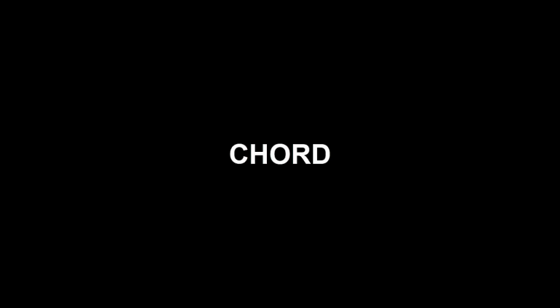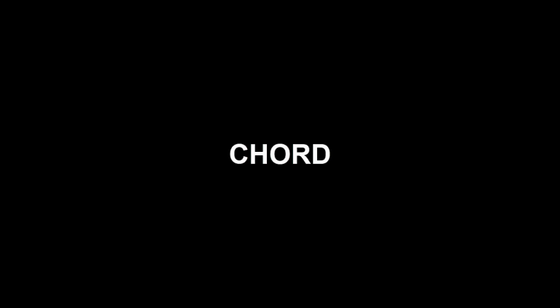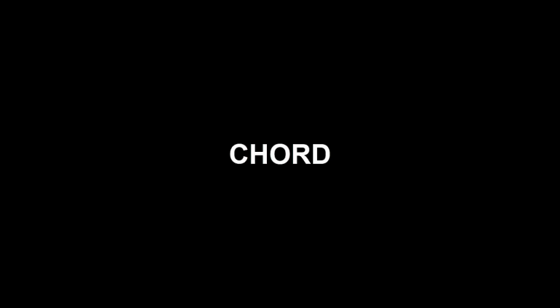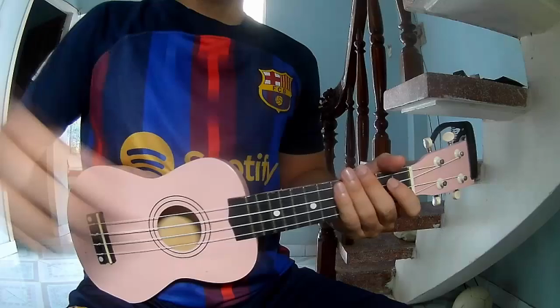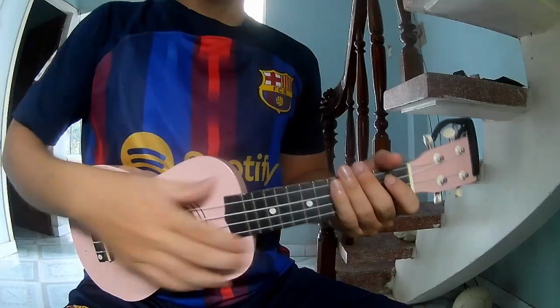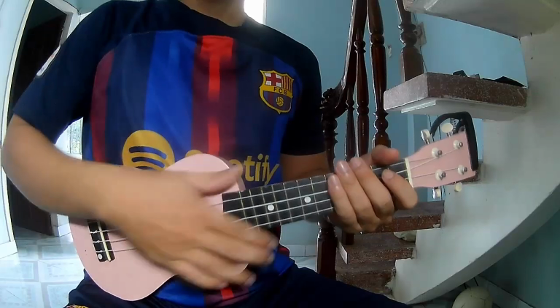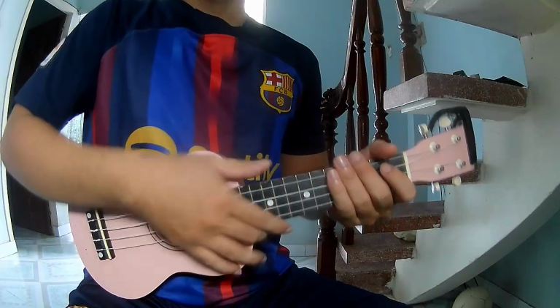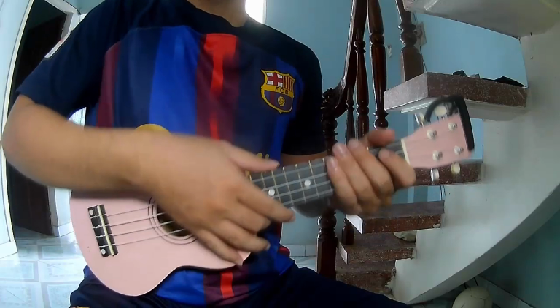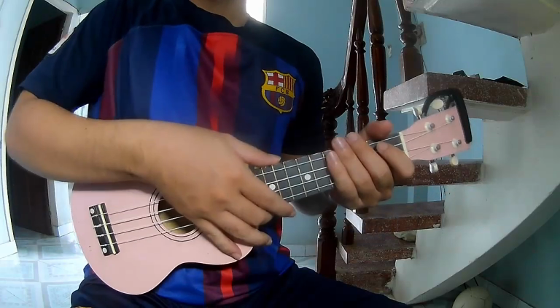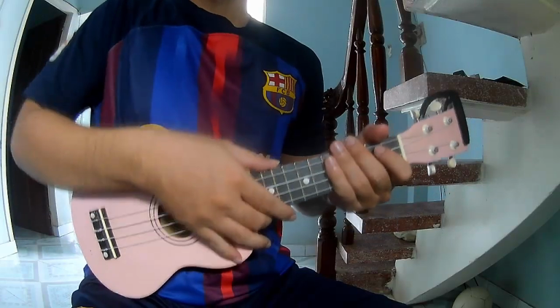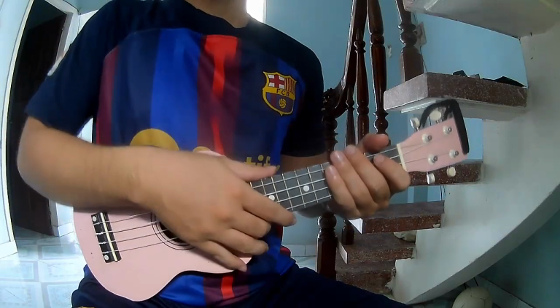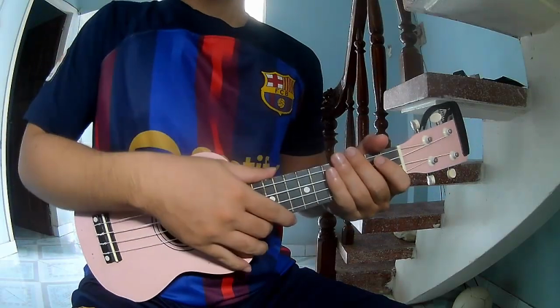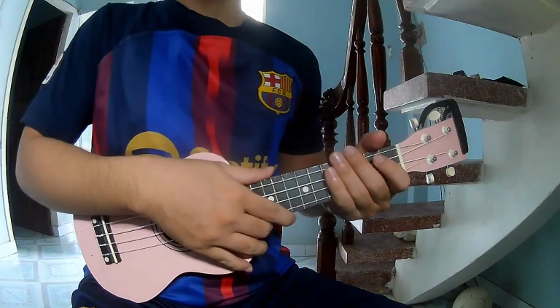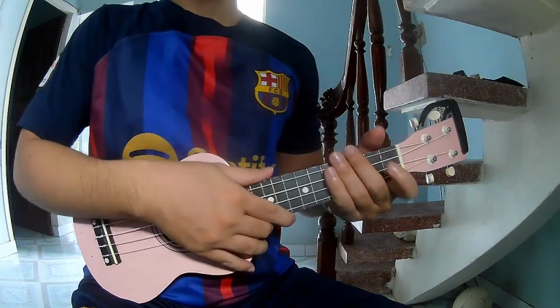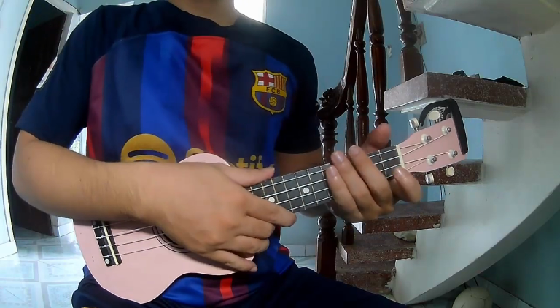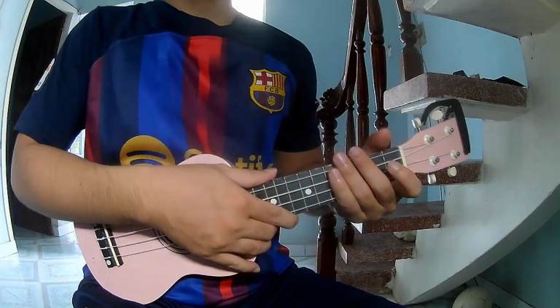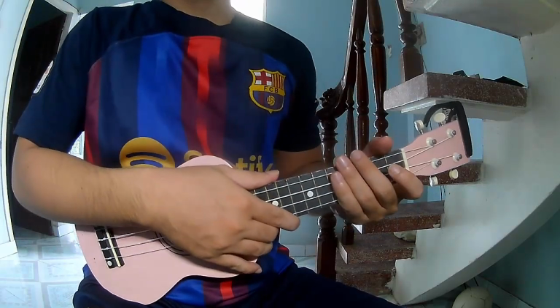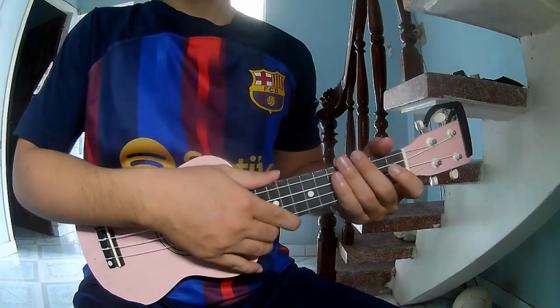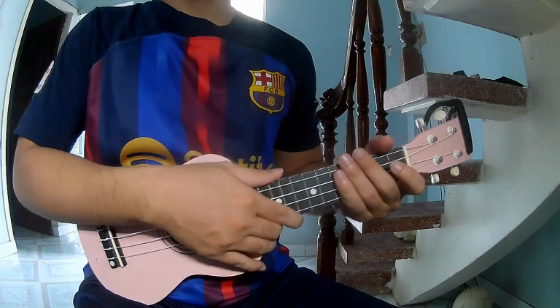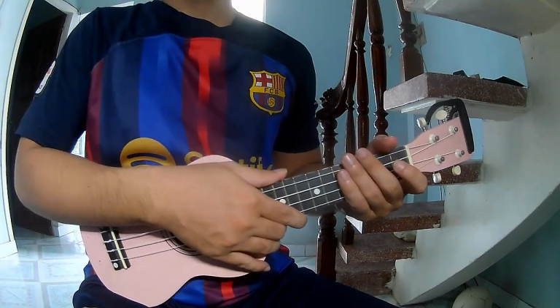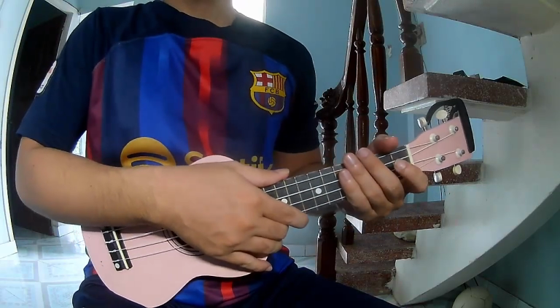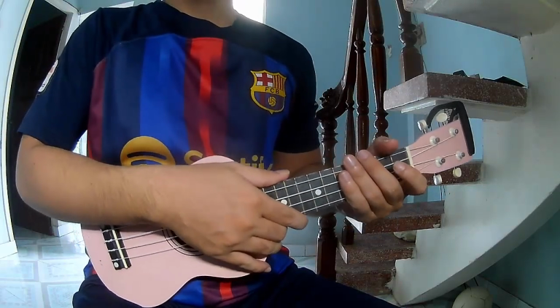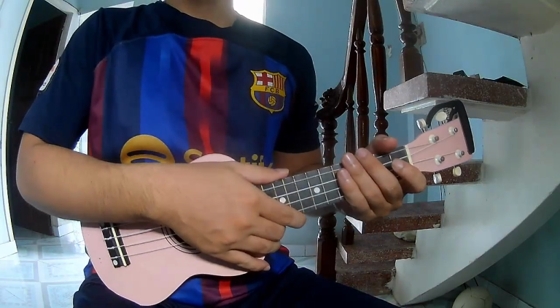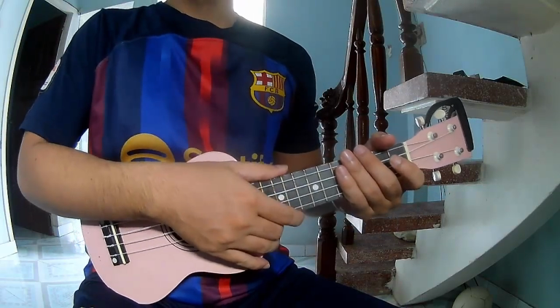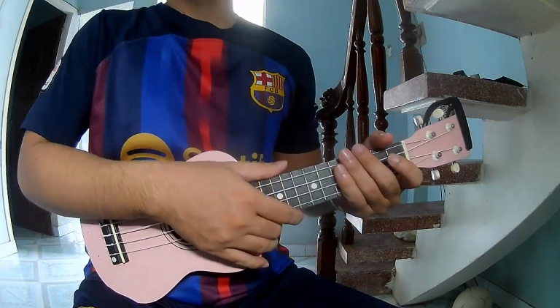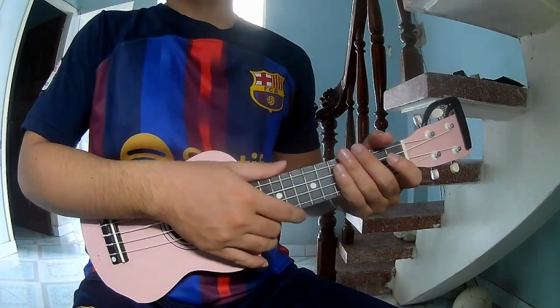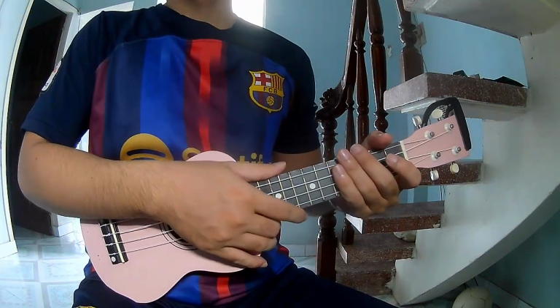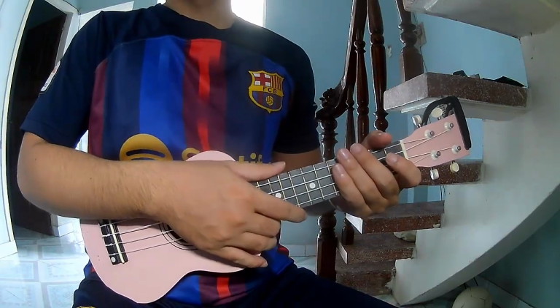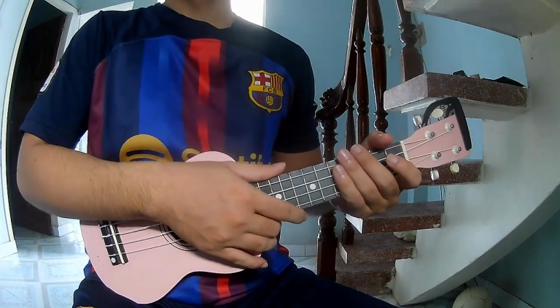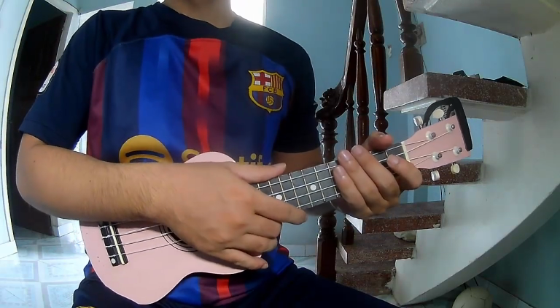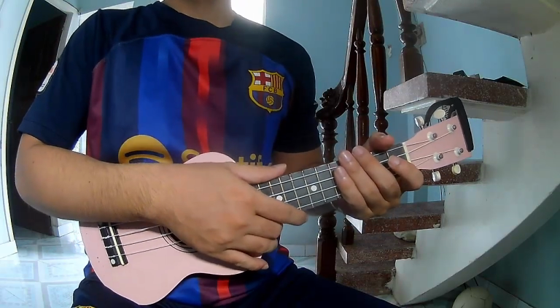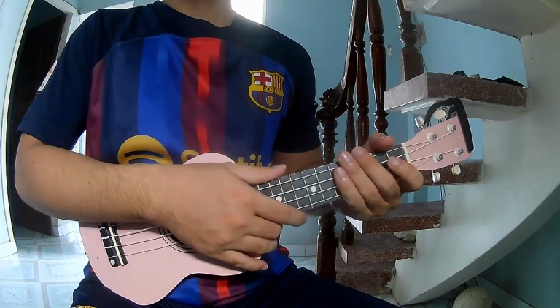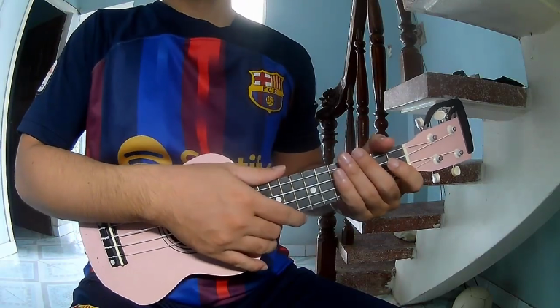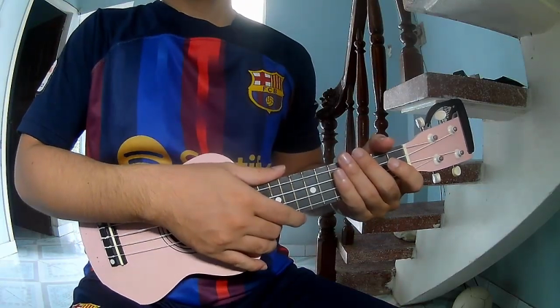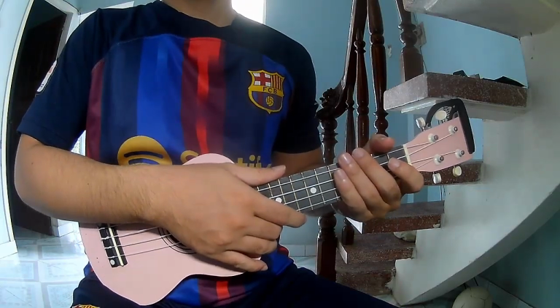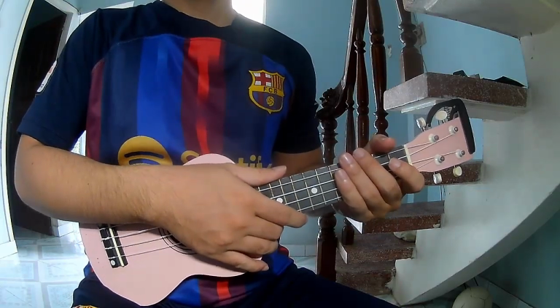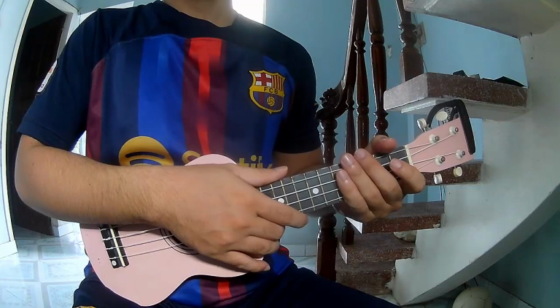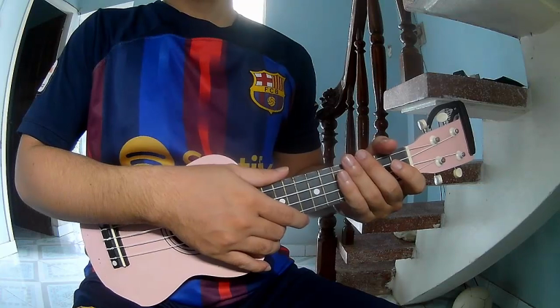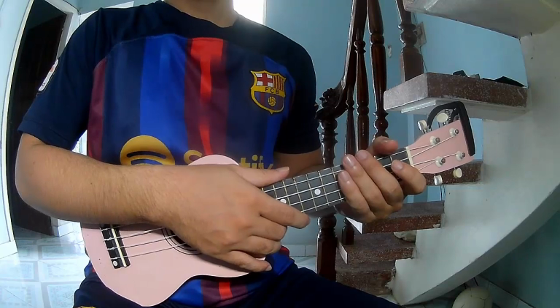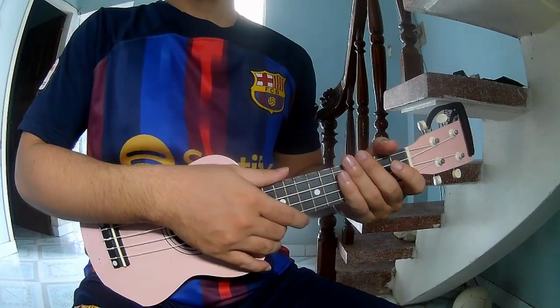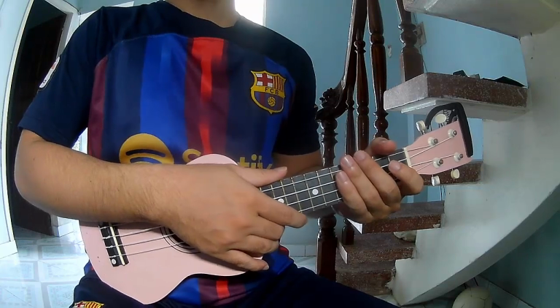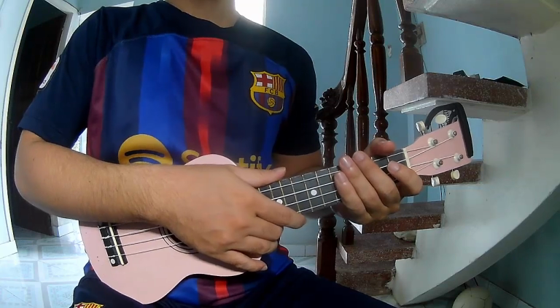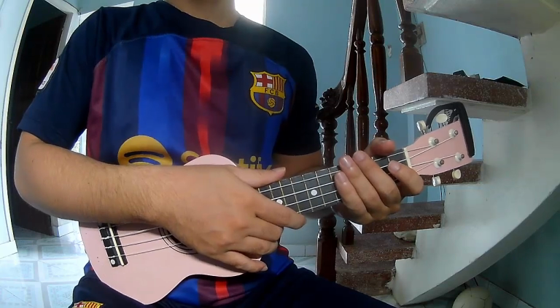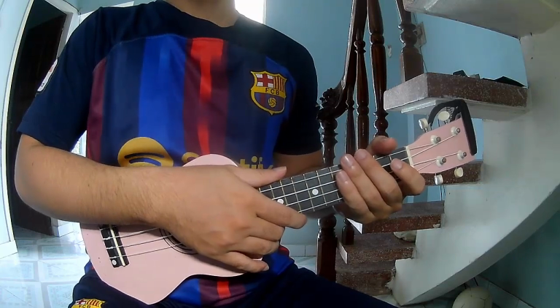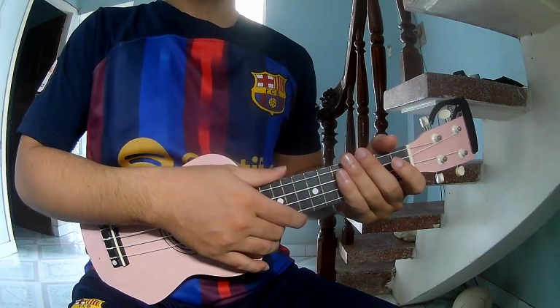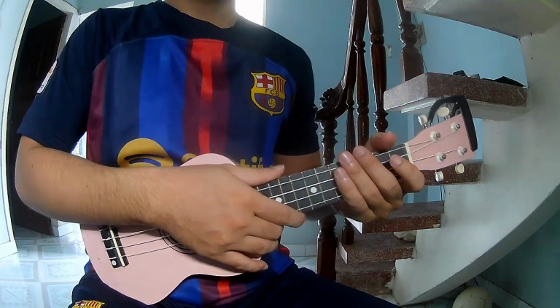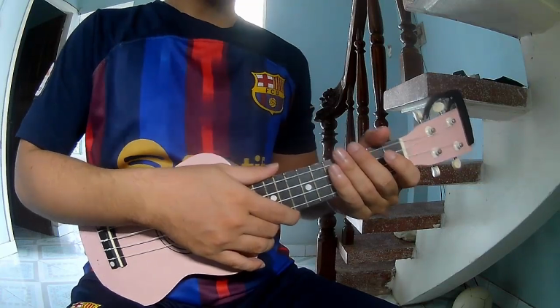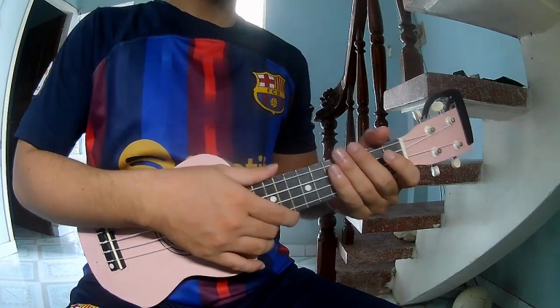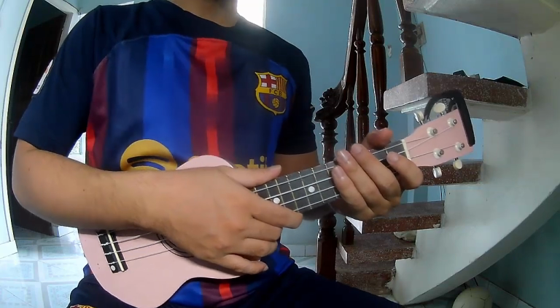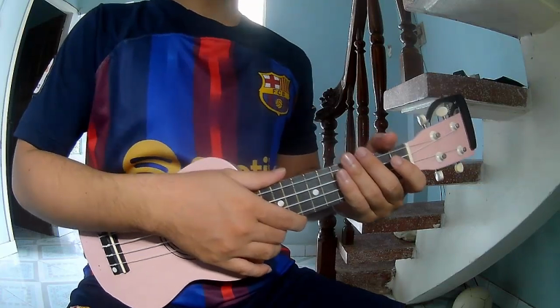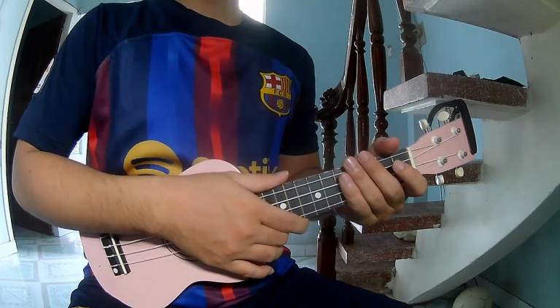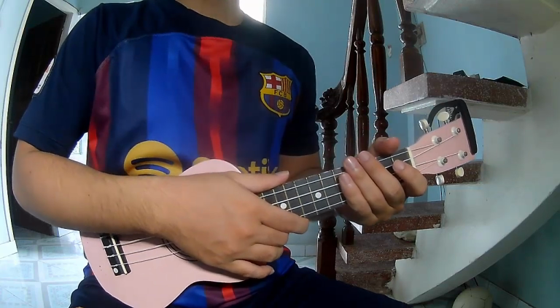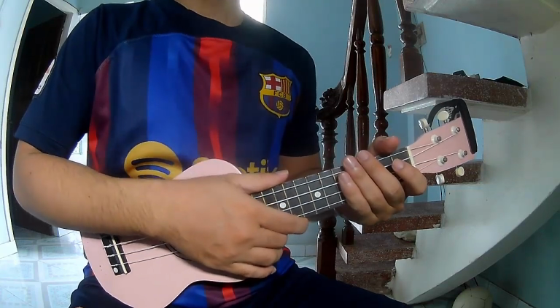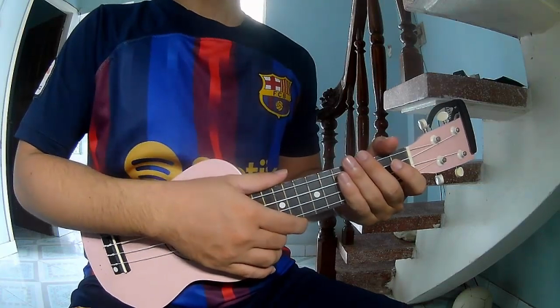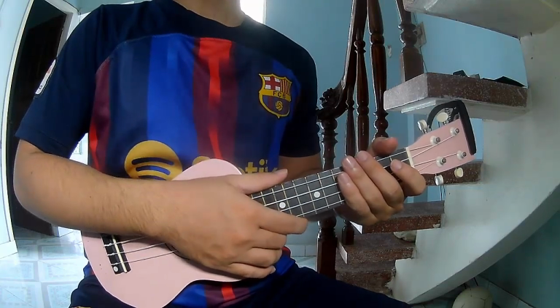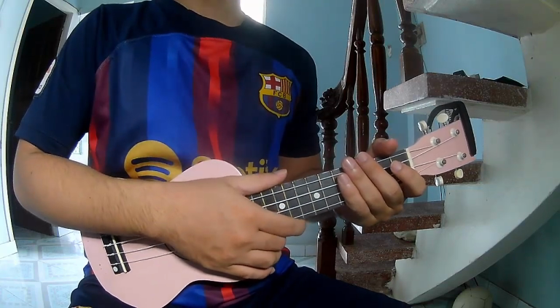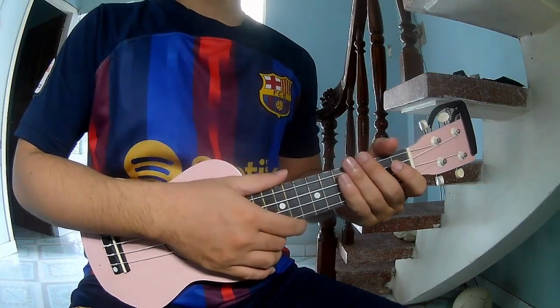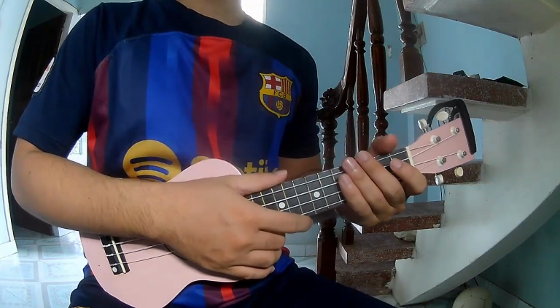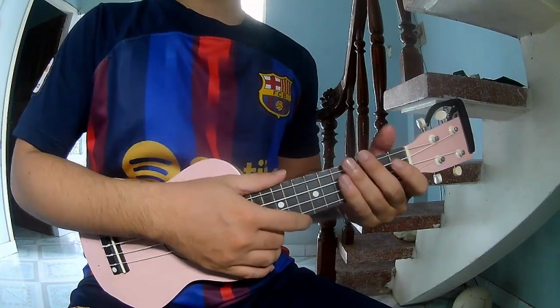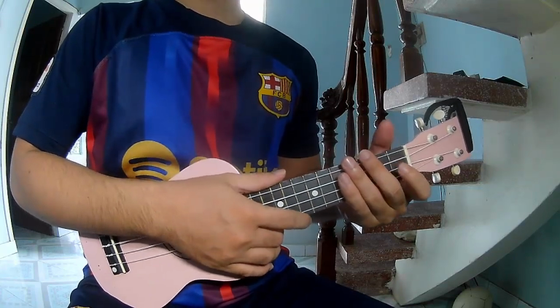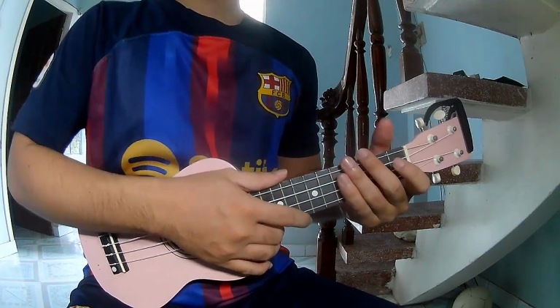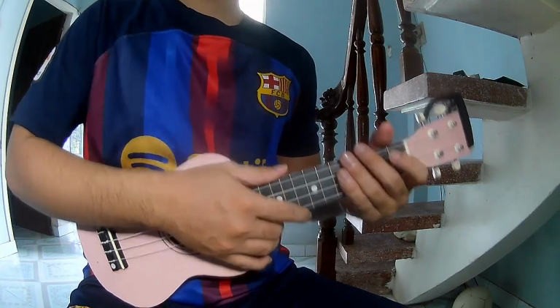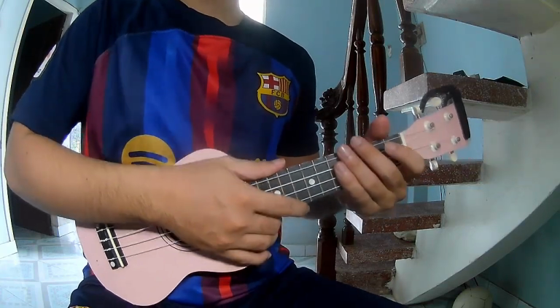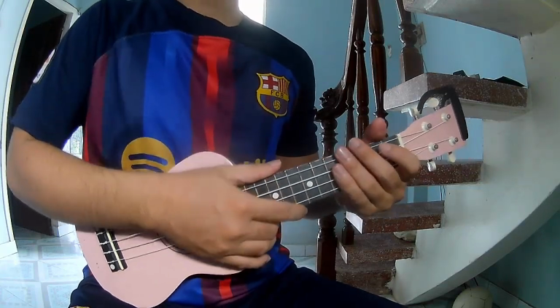Hi everyone, today we'll share how to play ukulele — the song 'The Driver' by King. First, don't see cable, because this is the song.